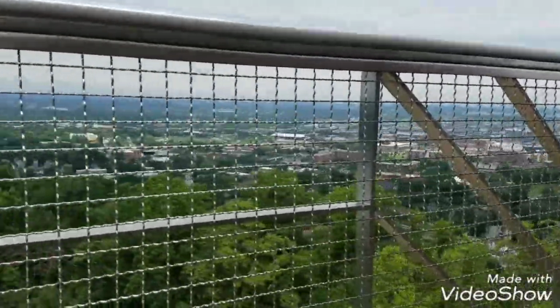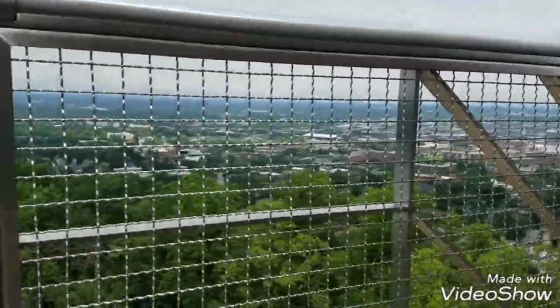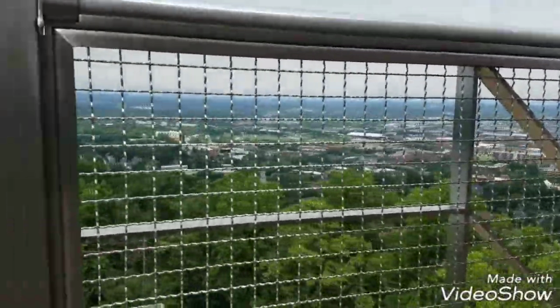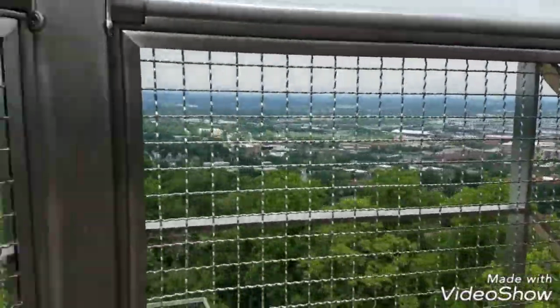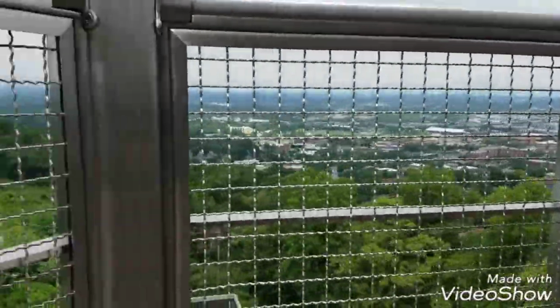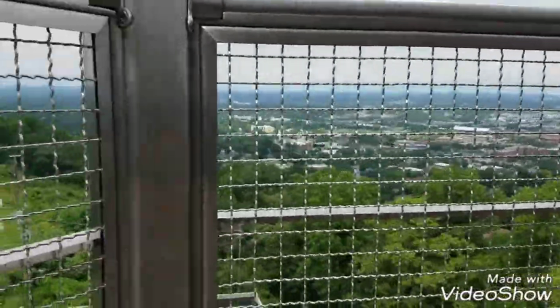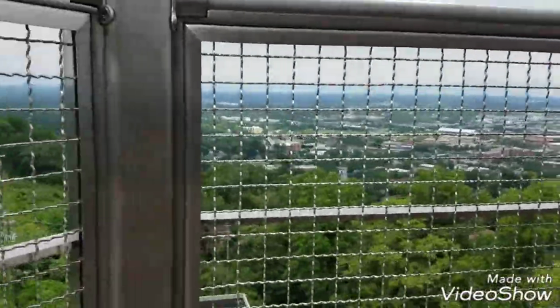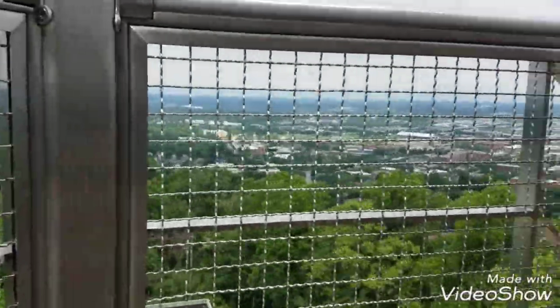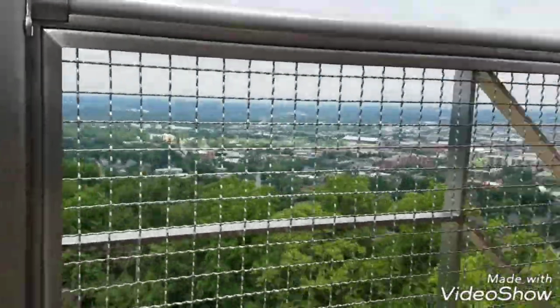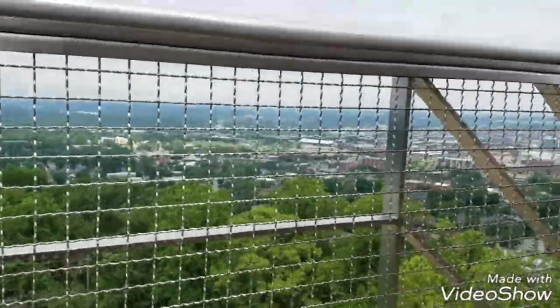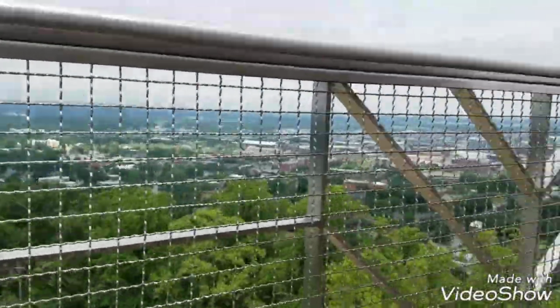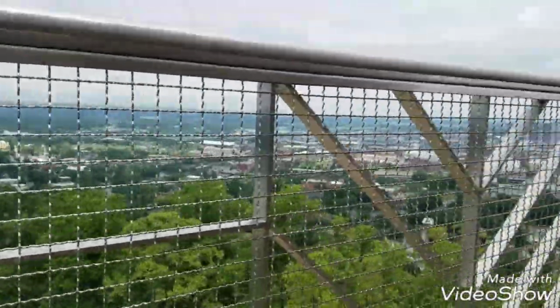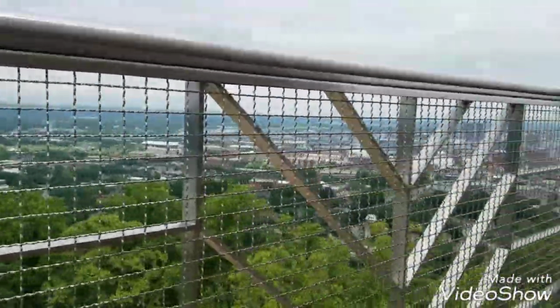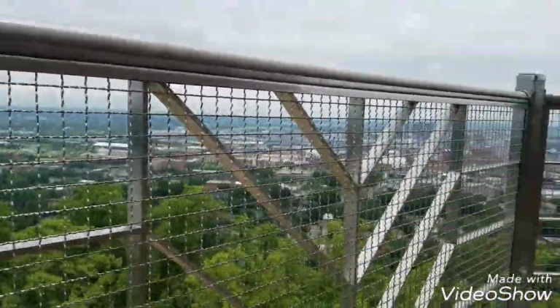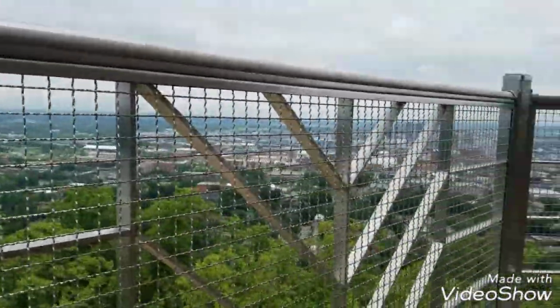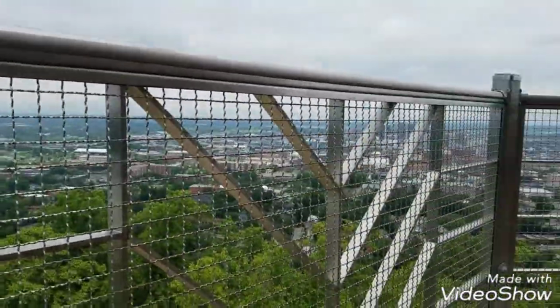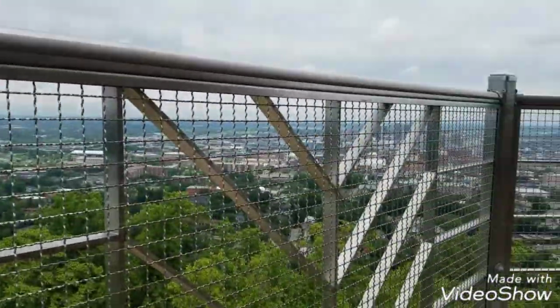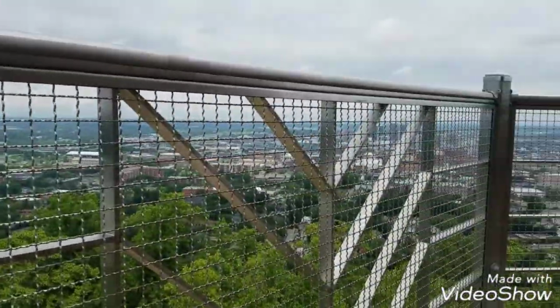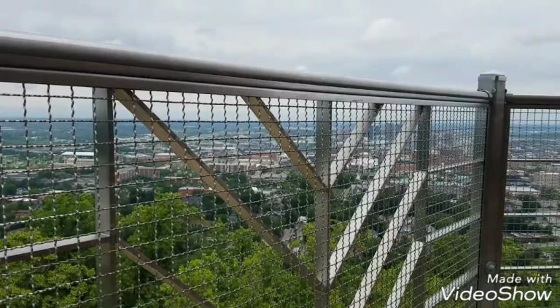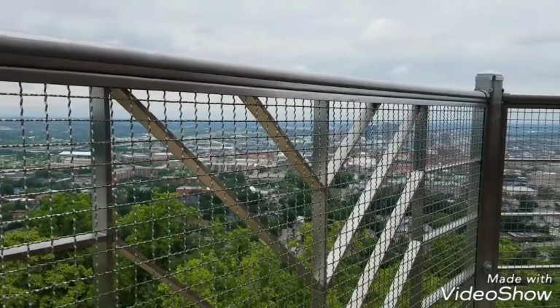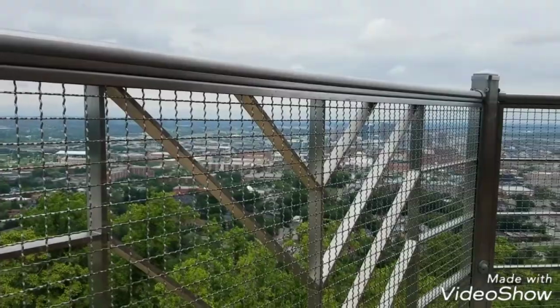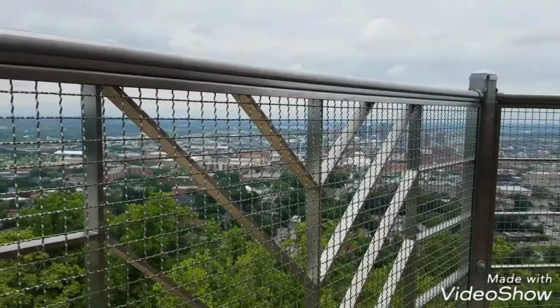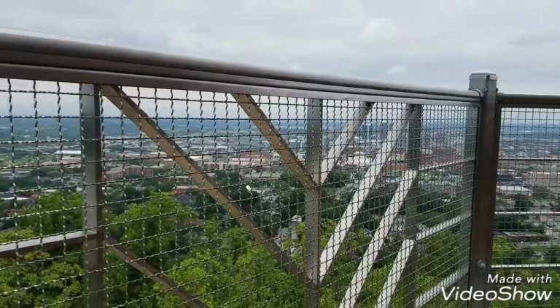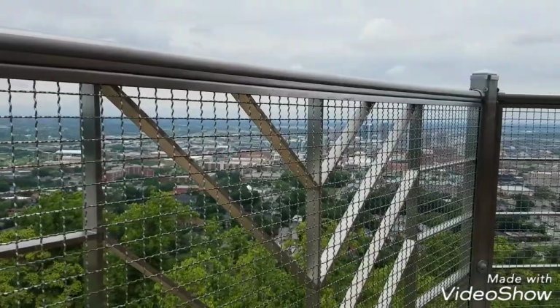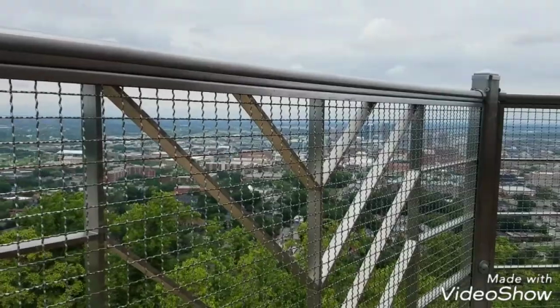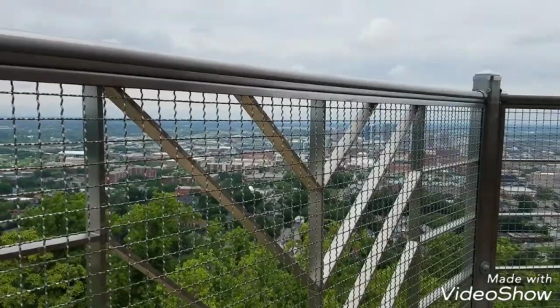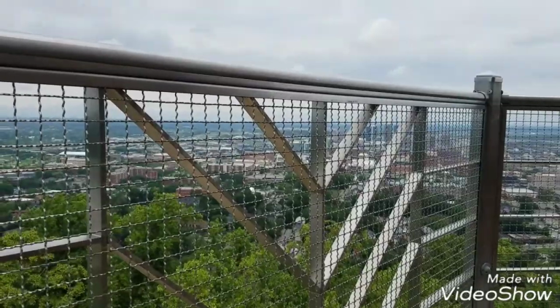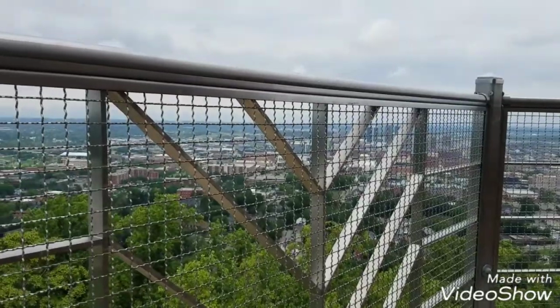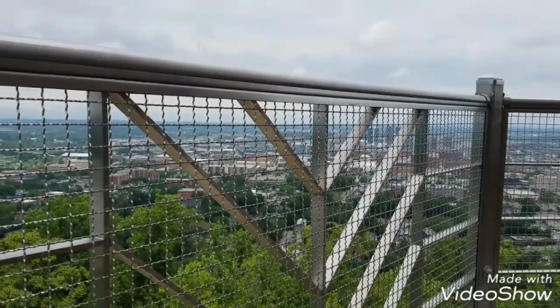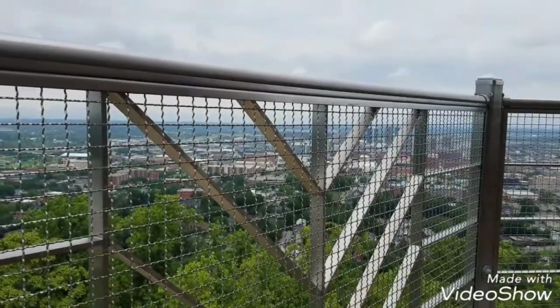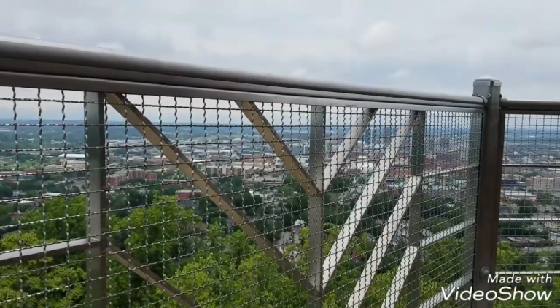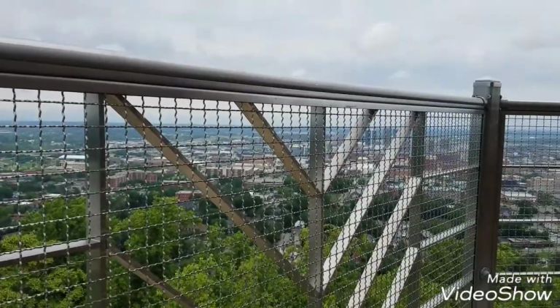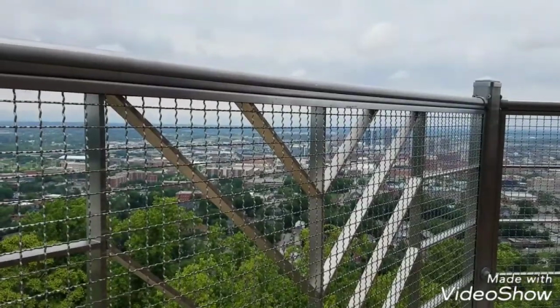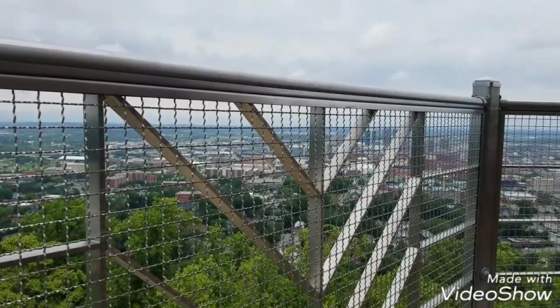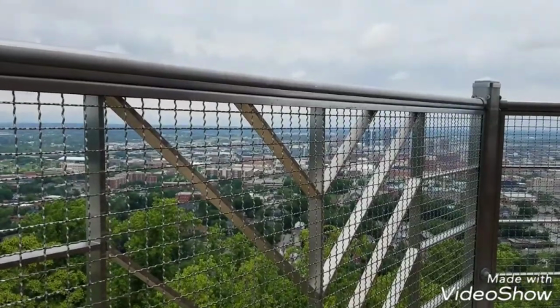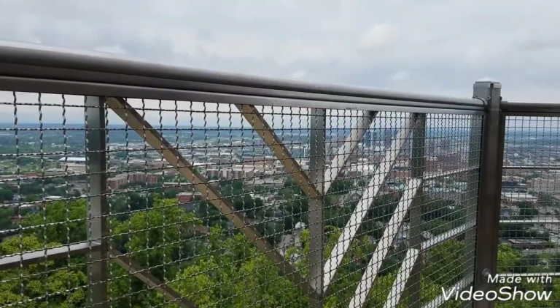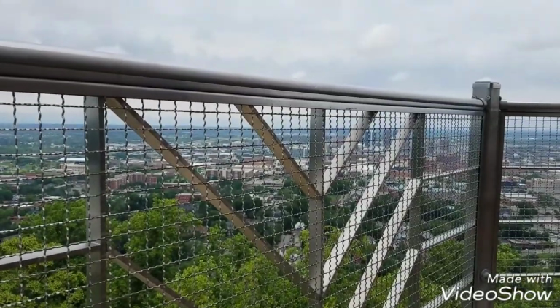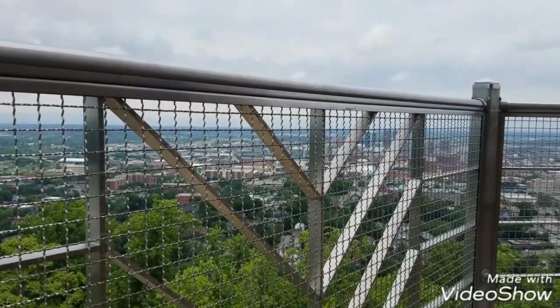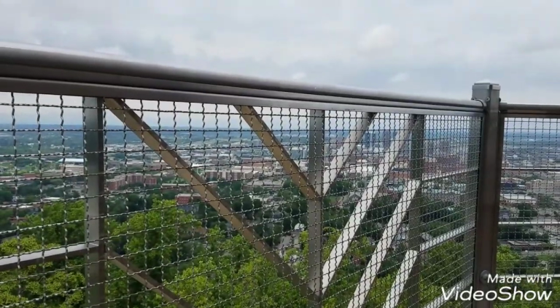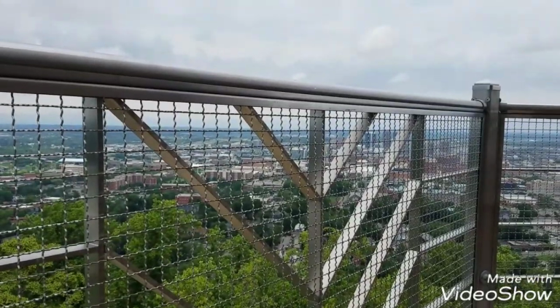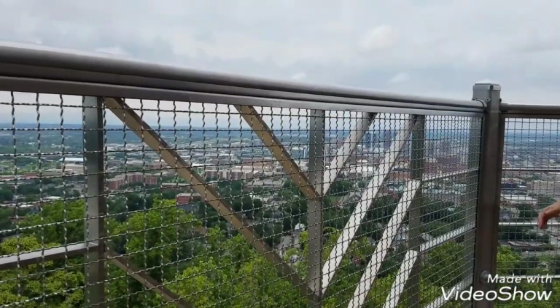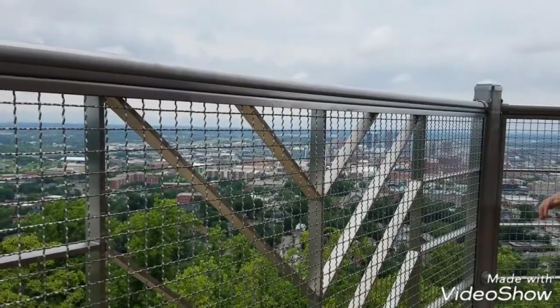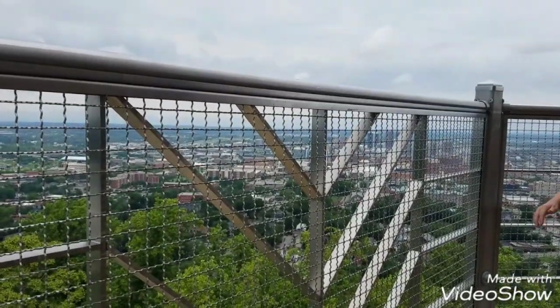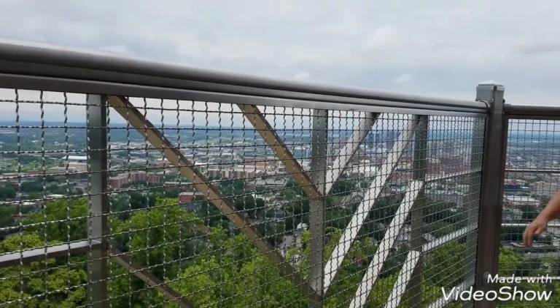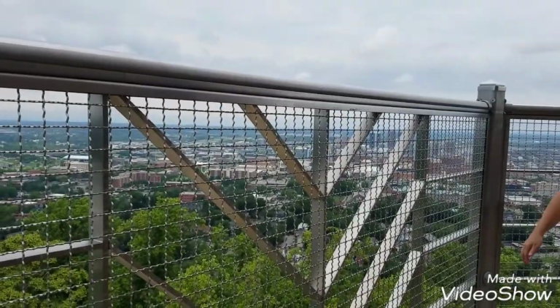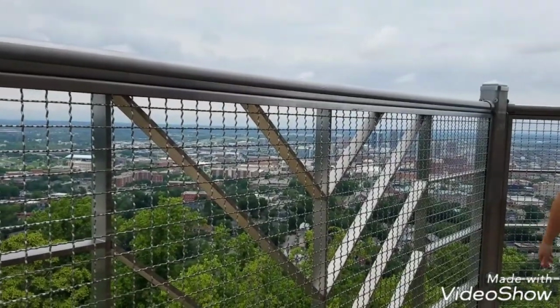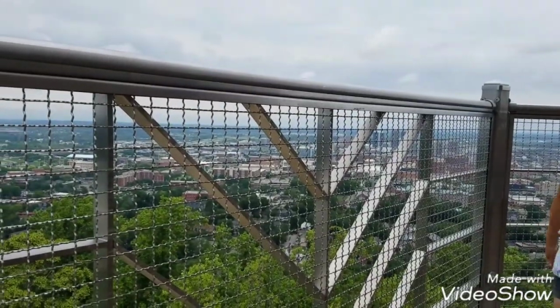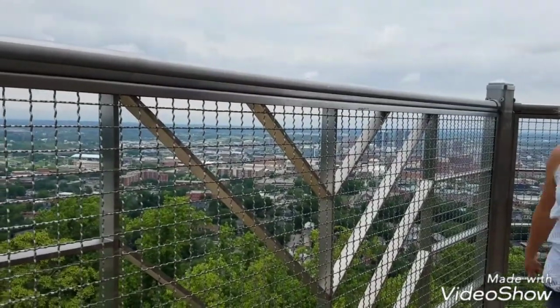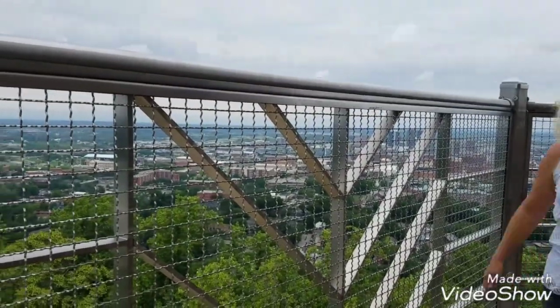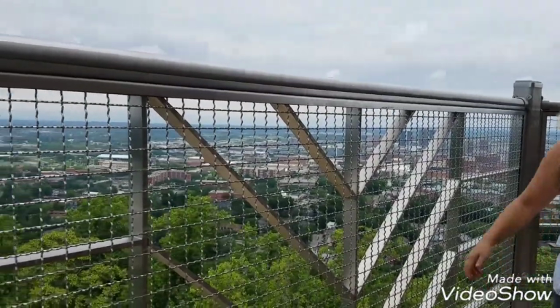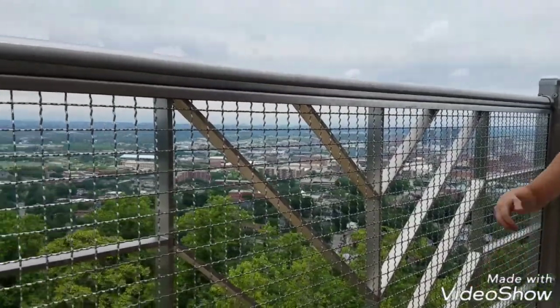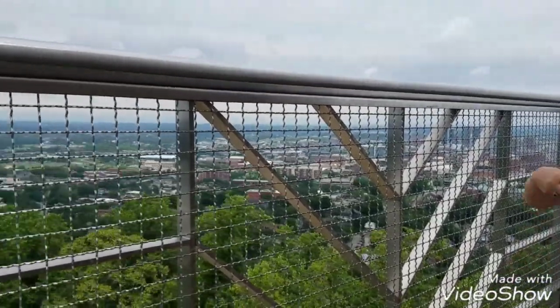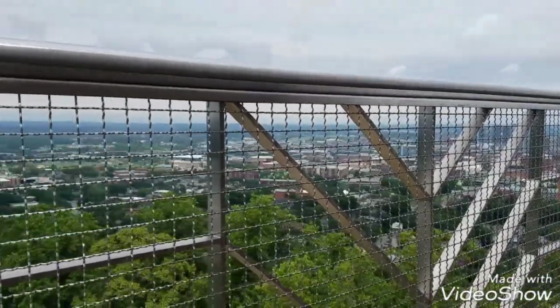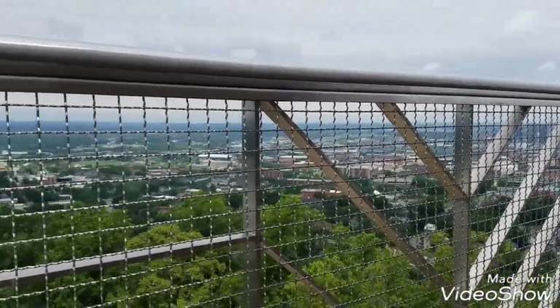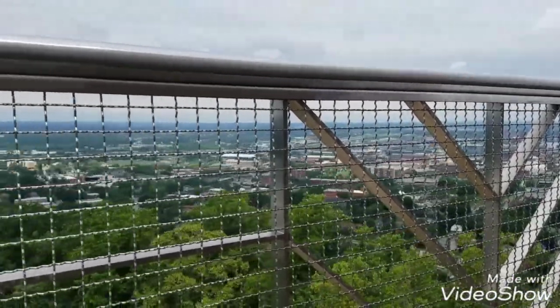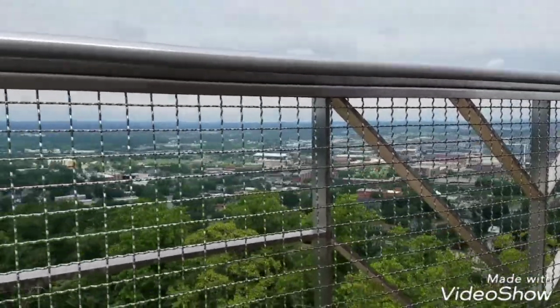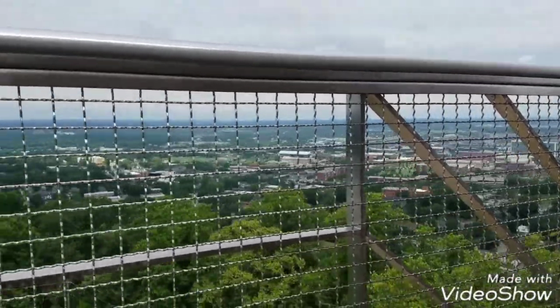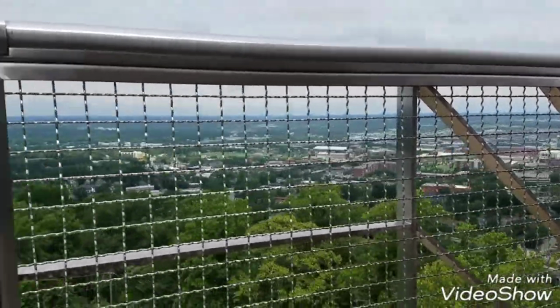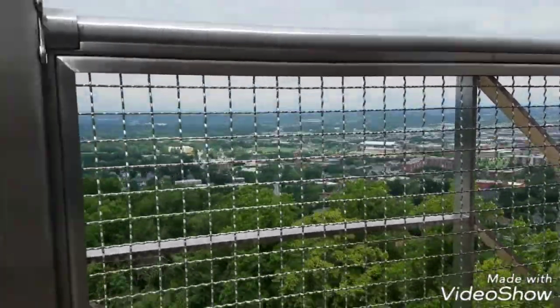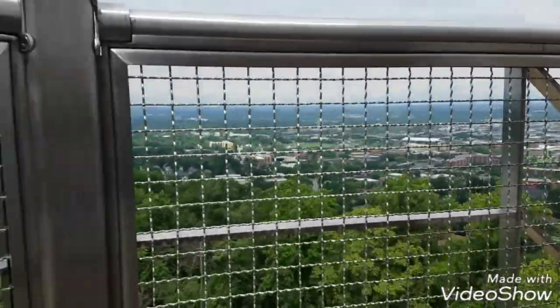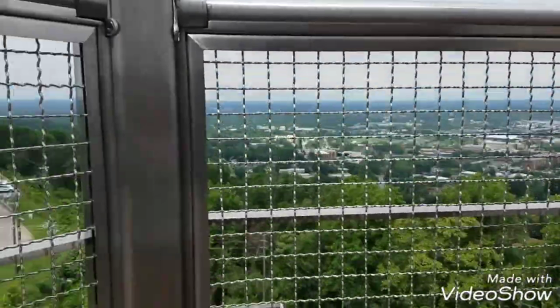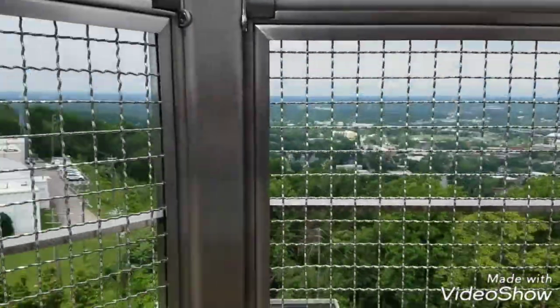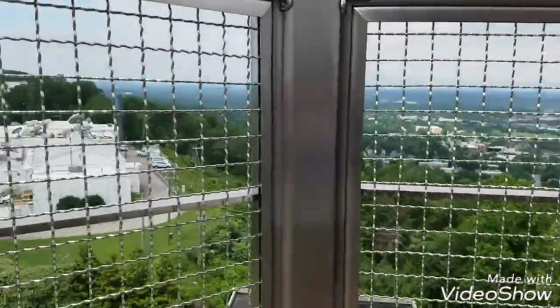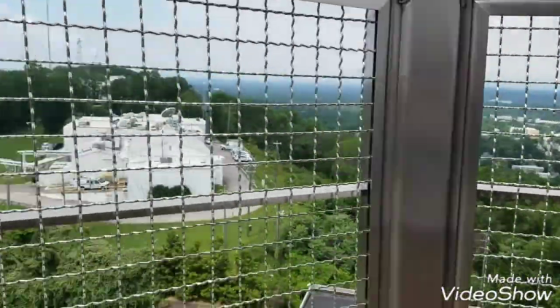So we're up on the top of the Vulcan. As you can see through the bottom, it's kind of weird.